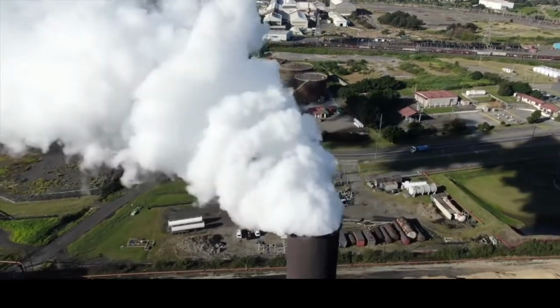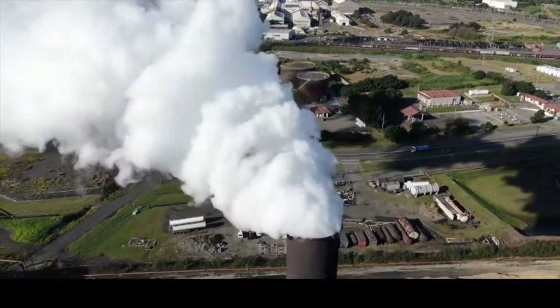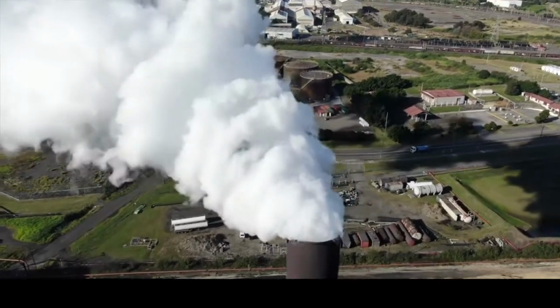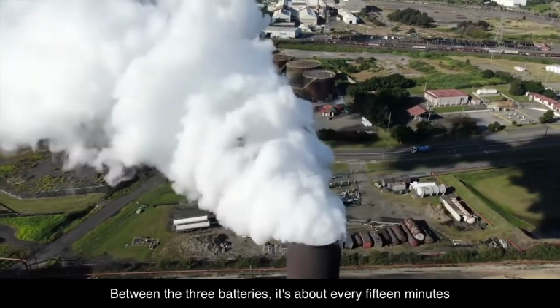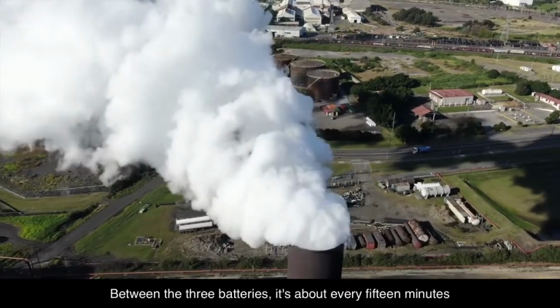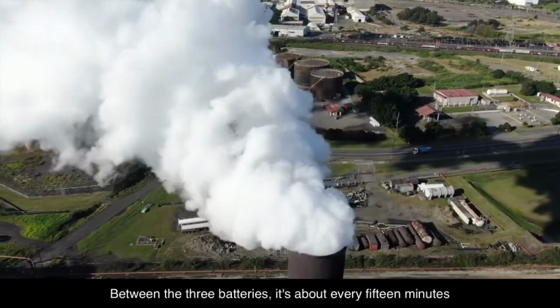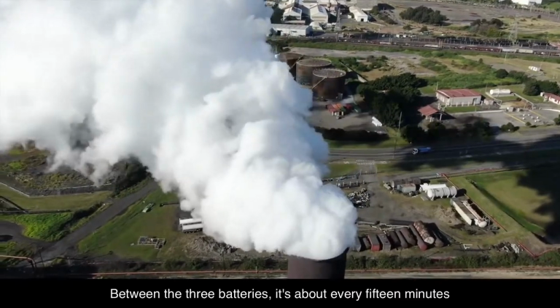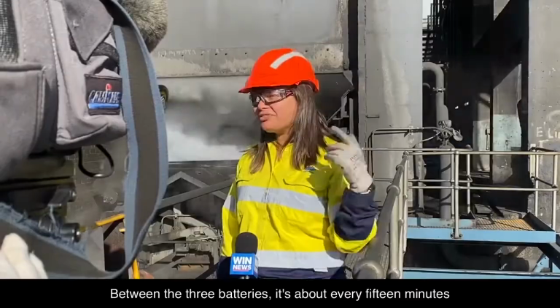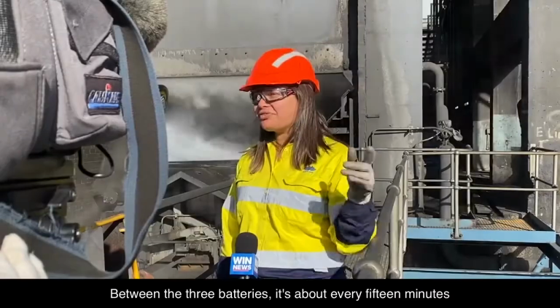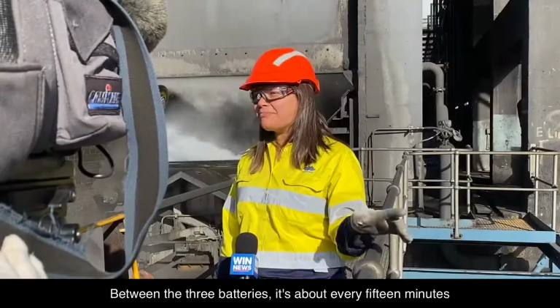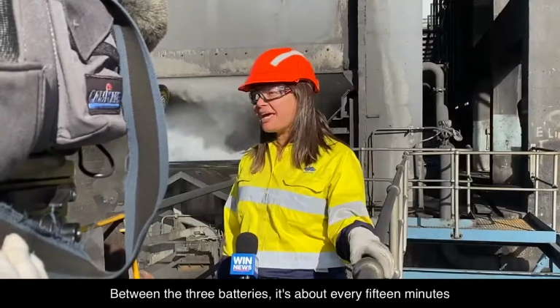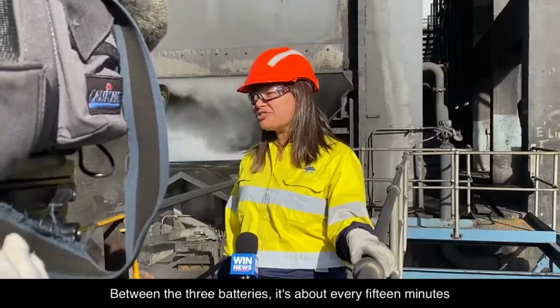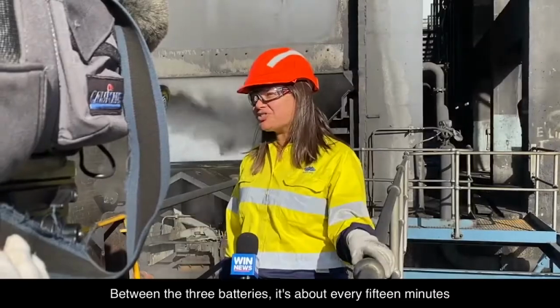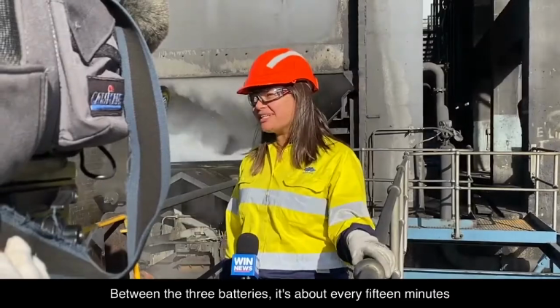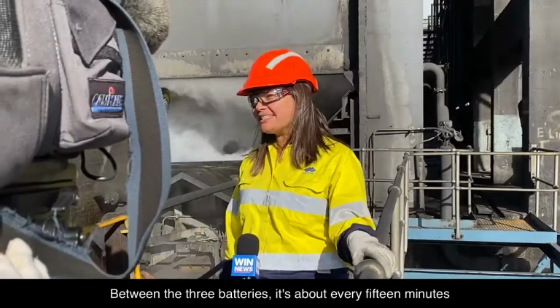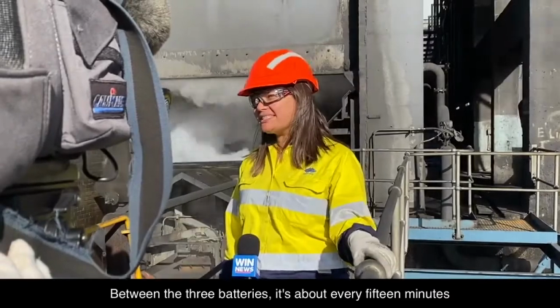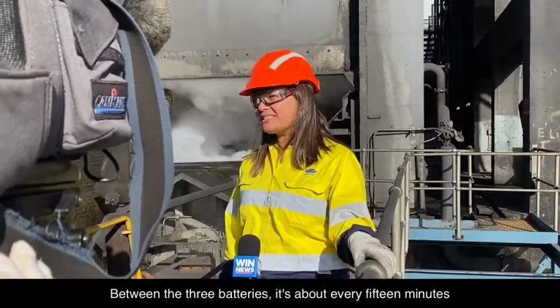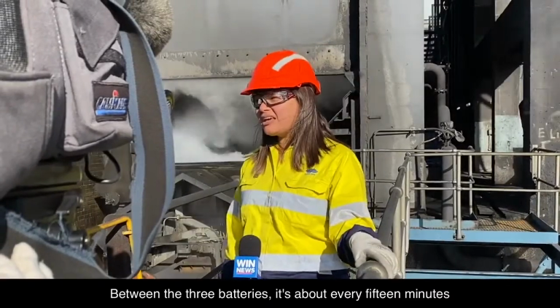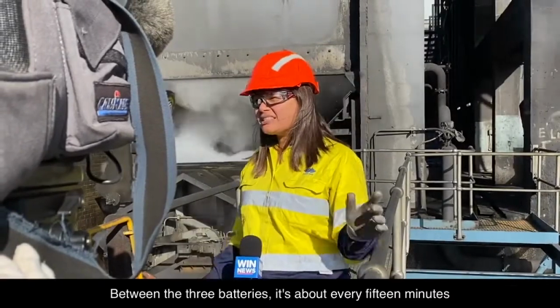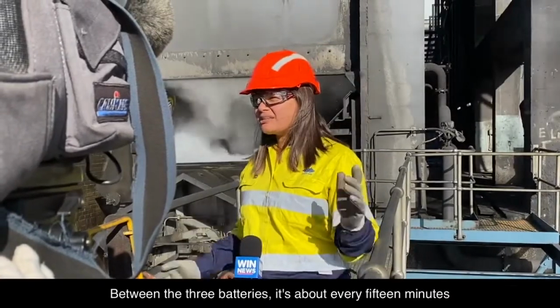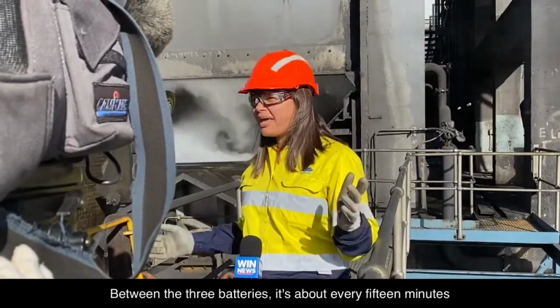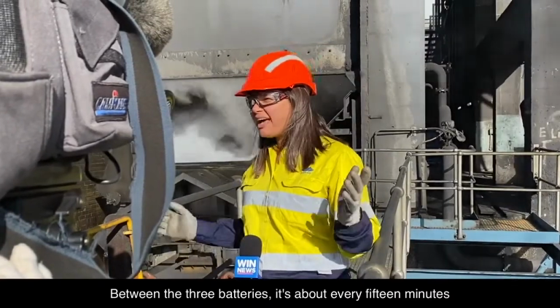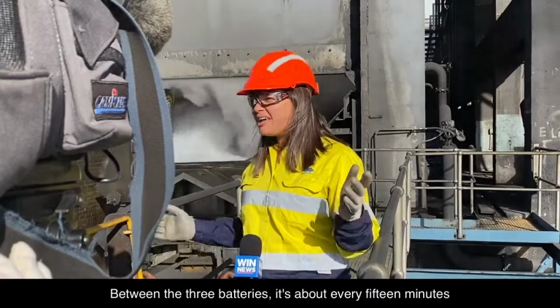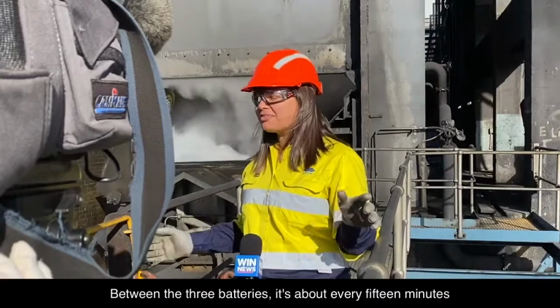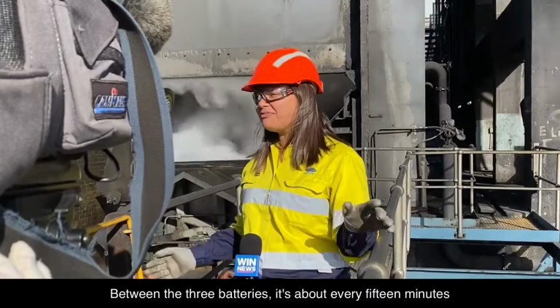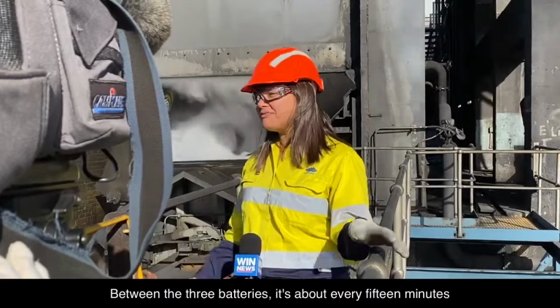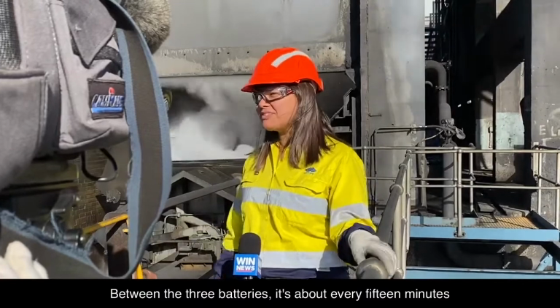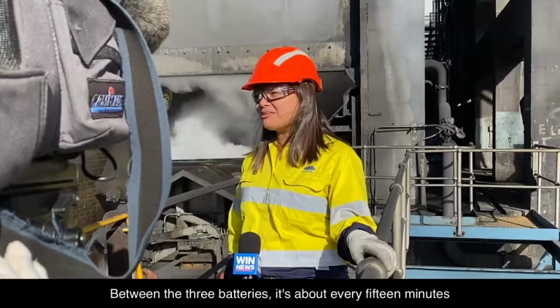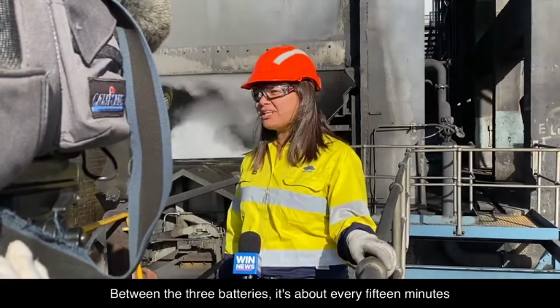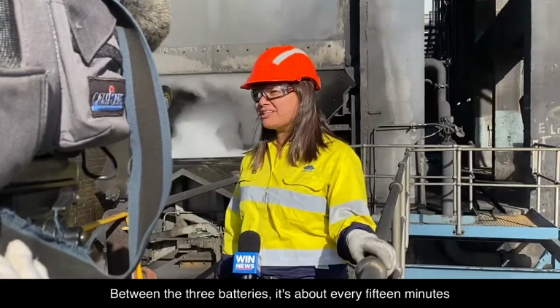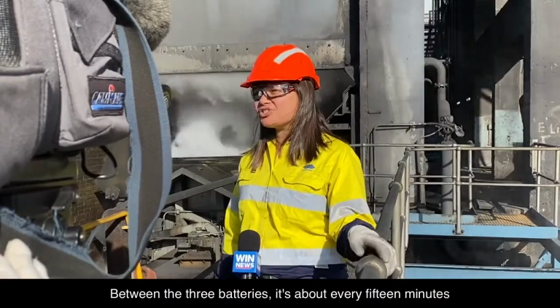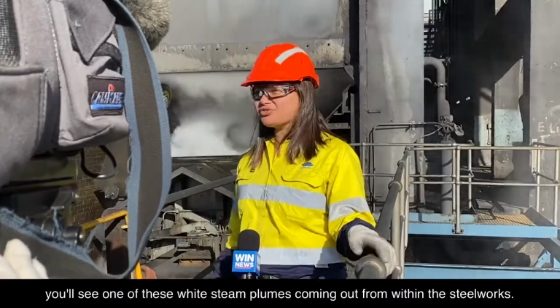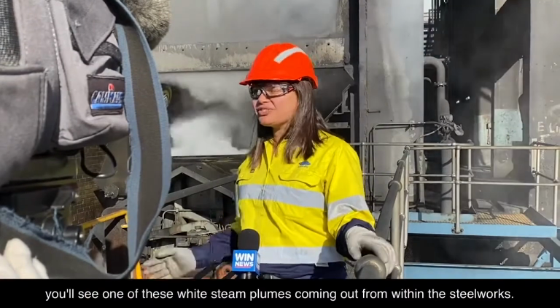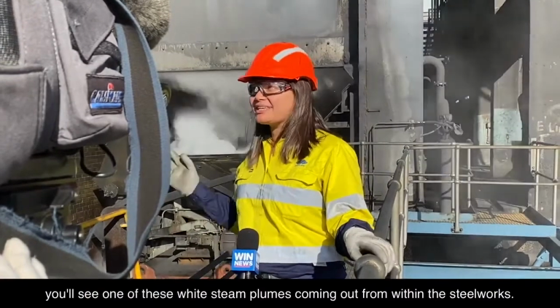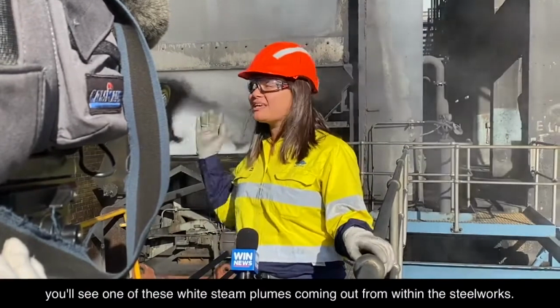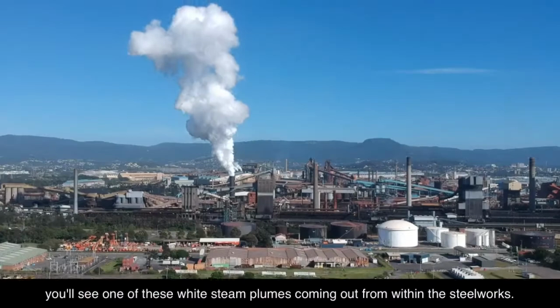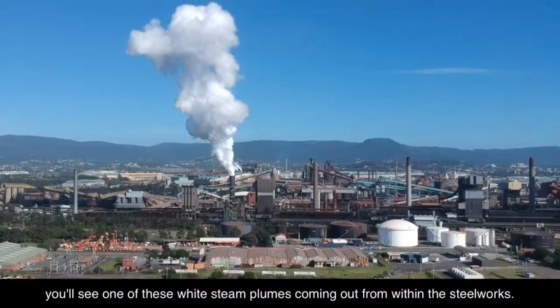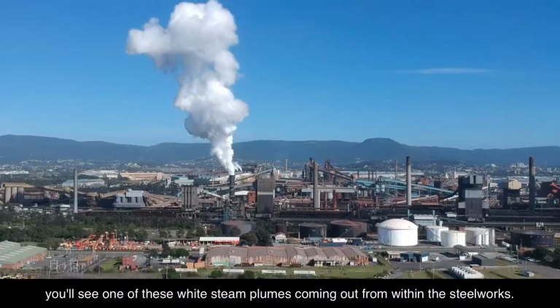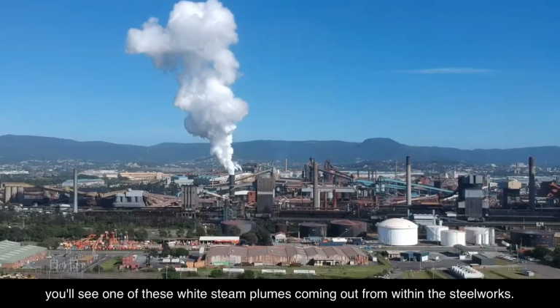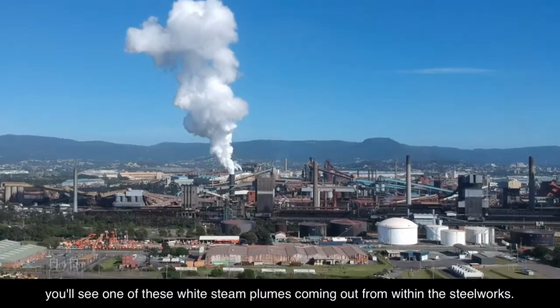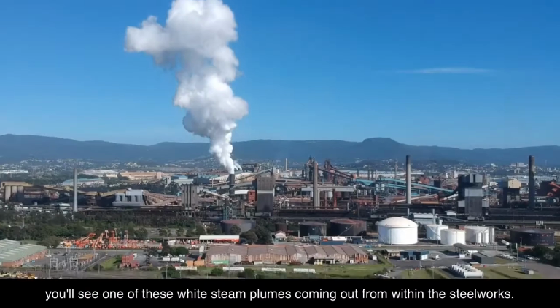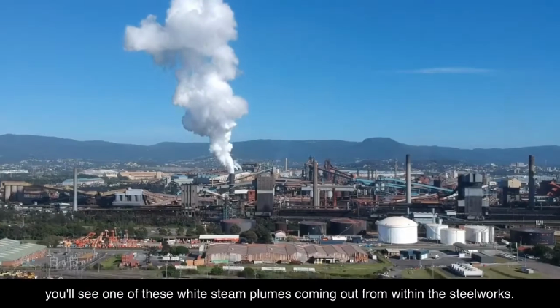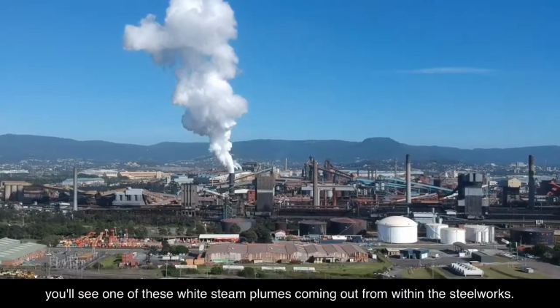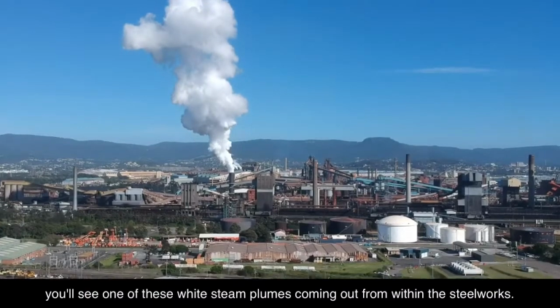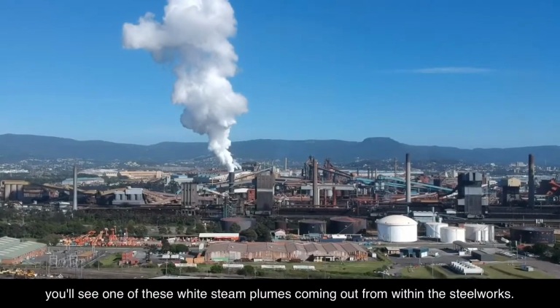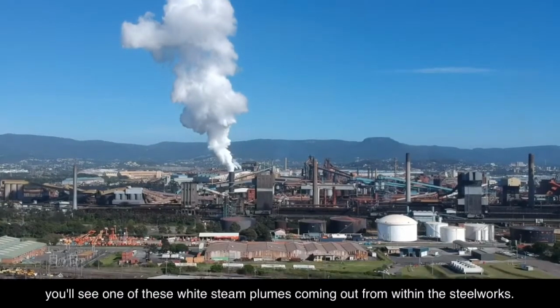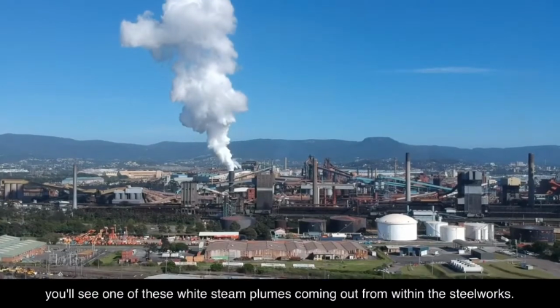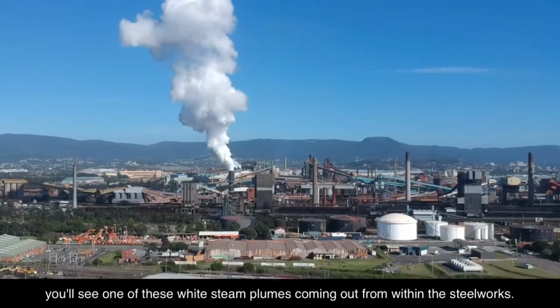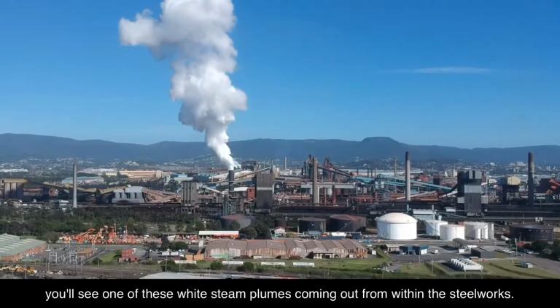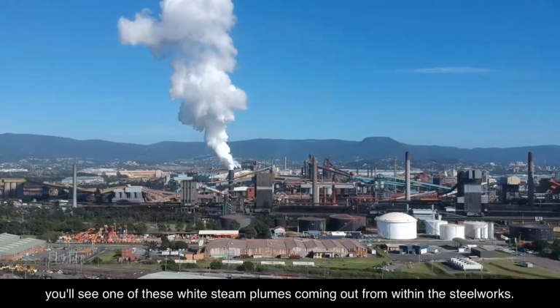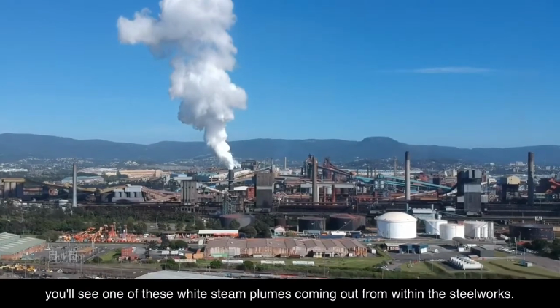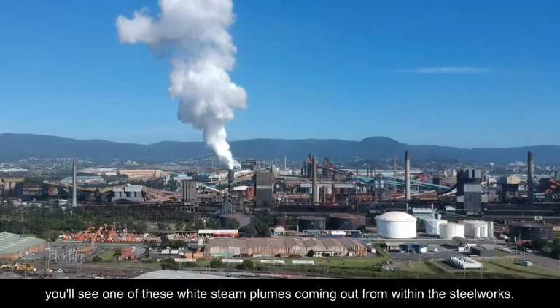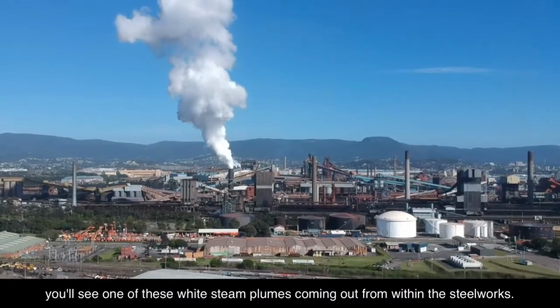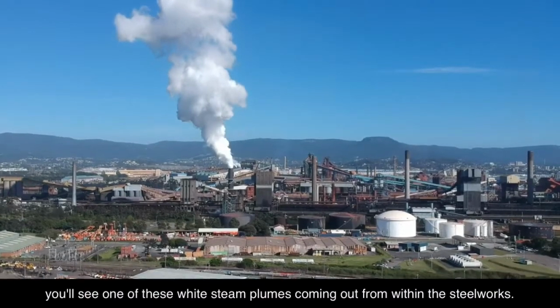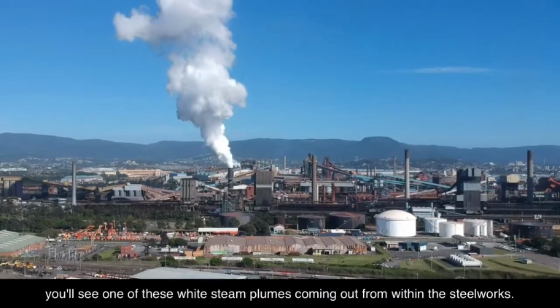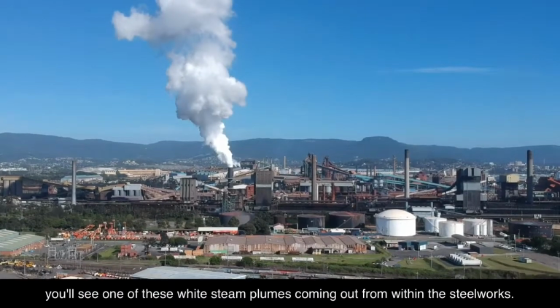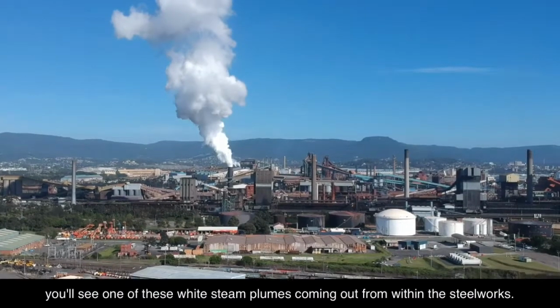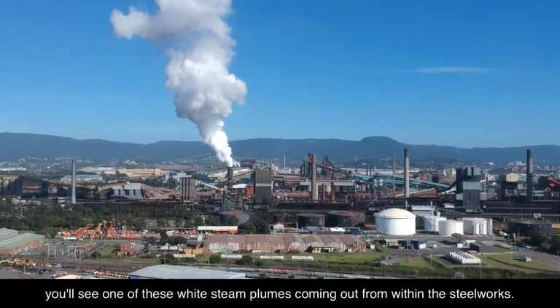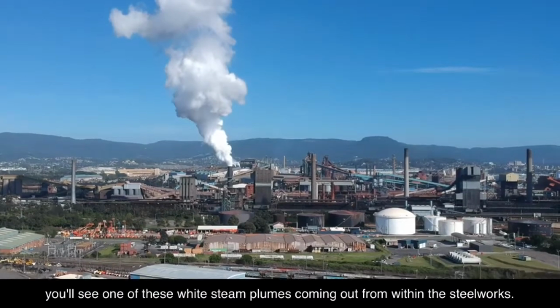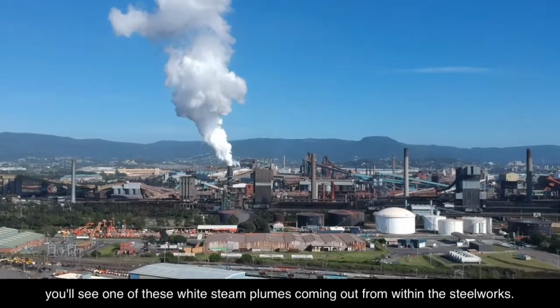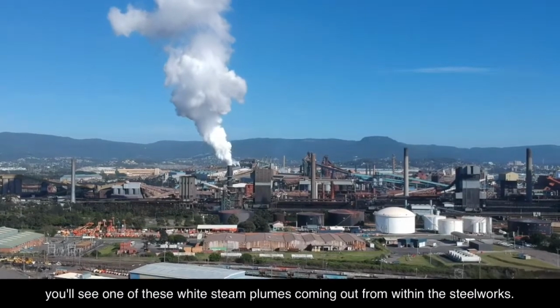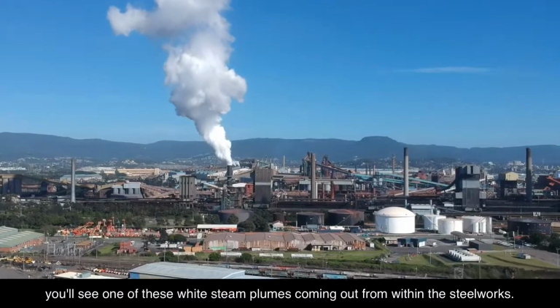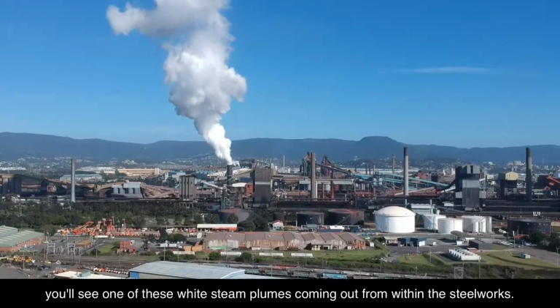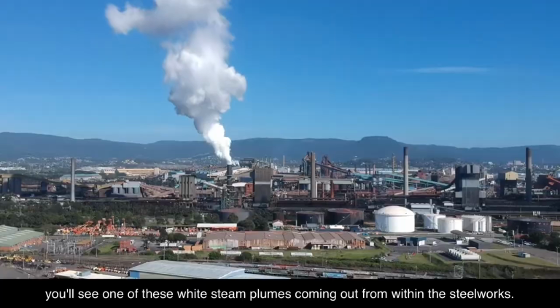So between the three batteries, it's about every 15 minutes you'll see one of these white steam plumes coming out from within the steelworks.